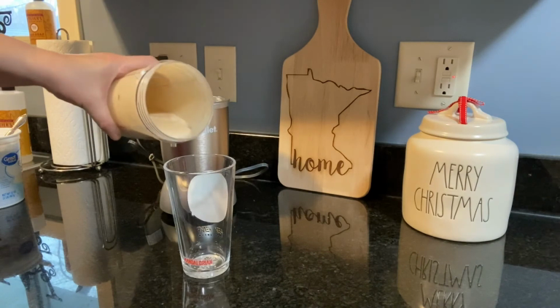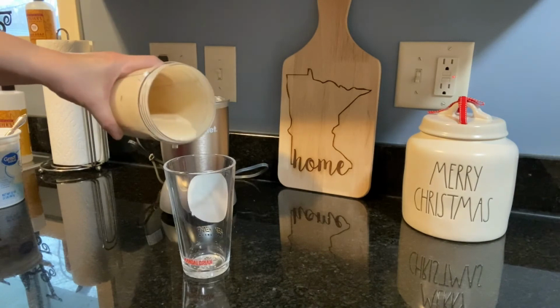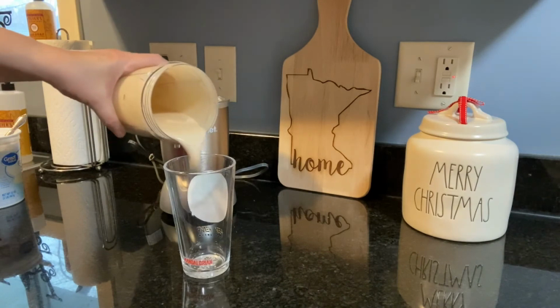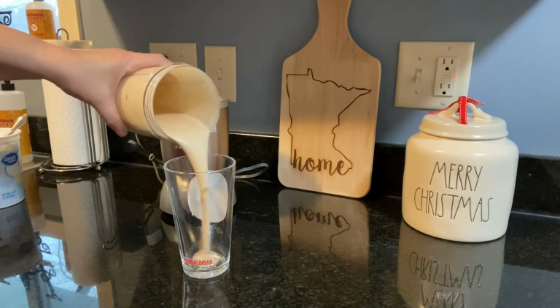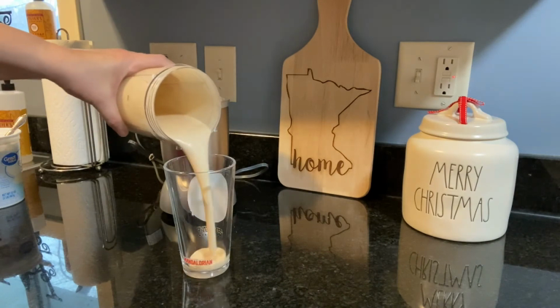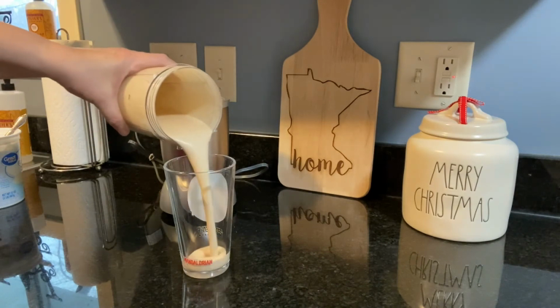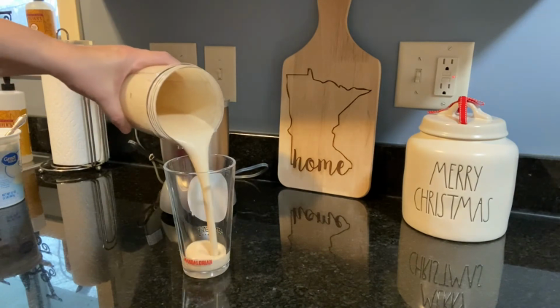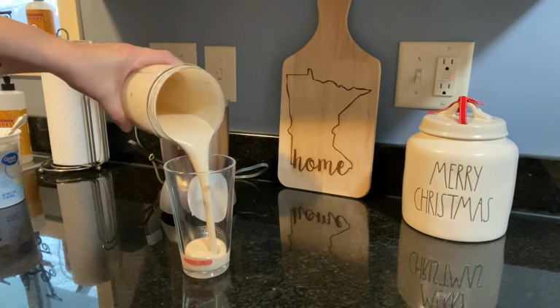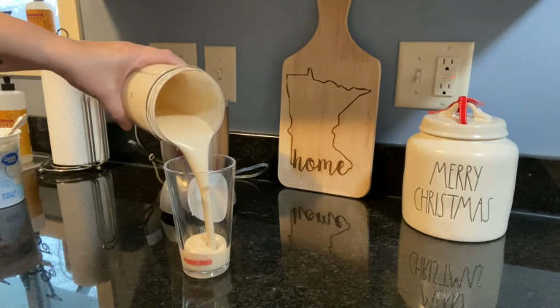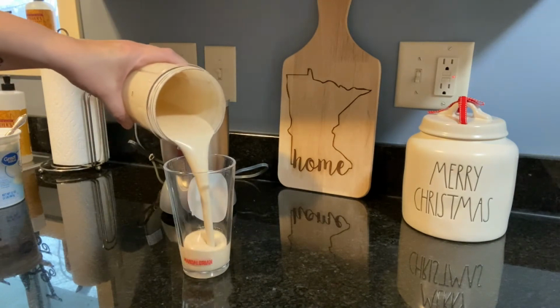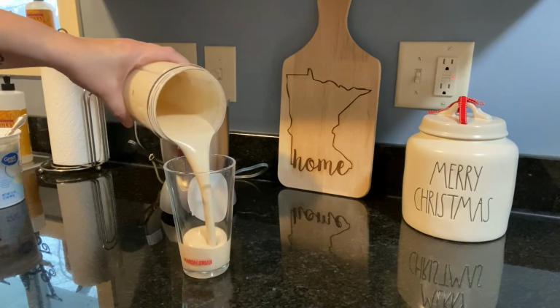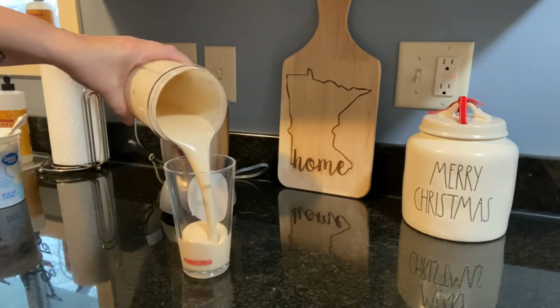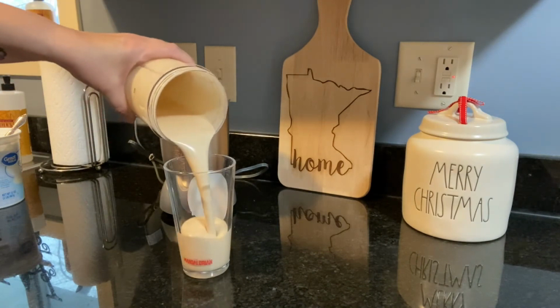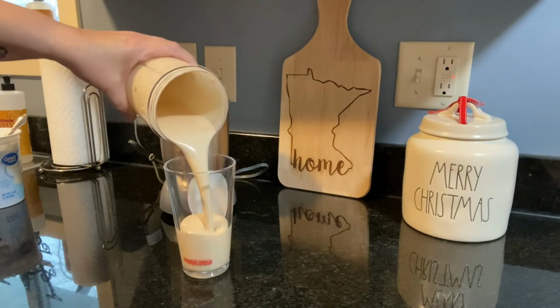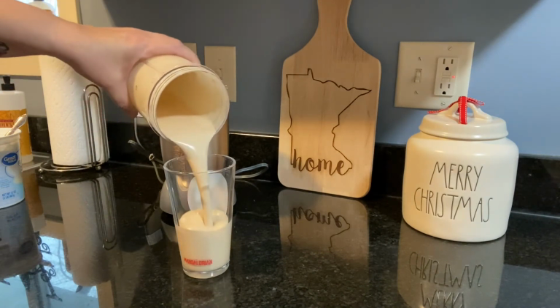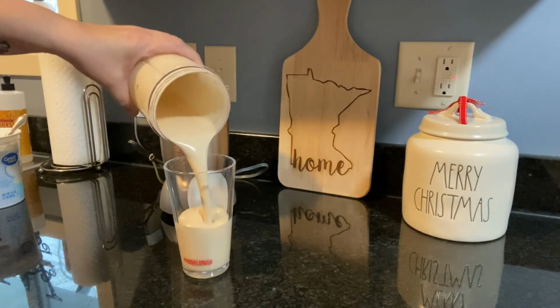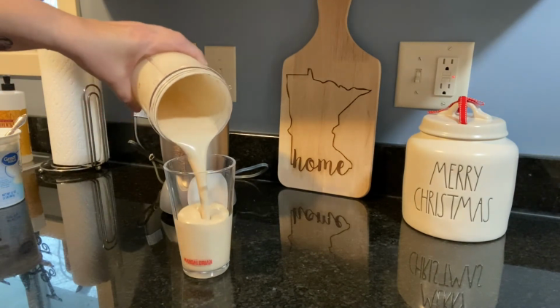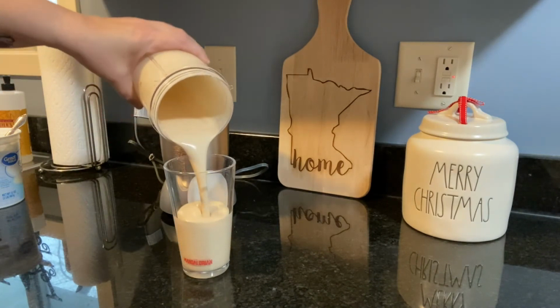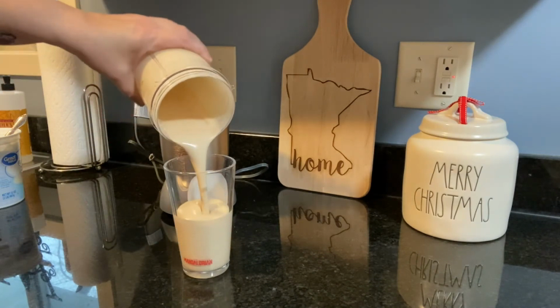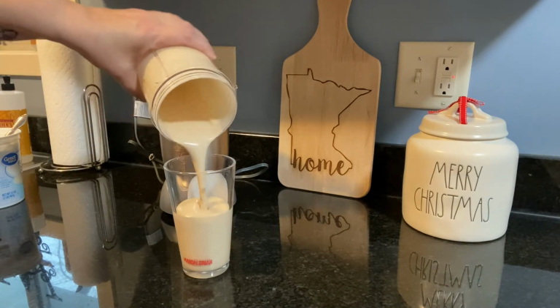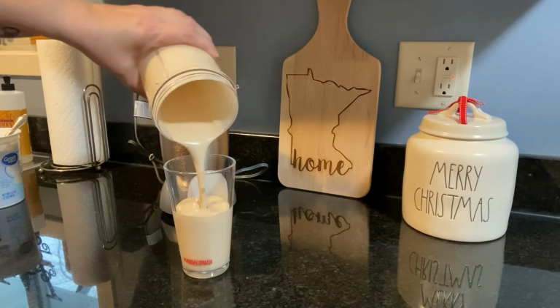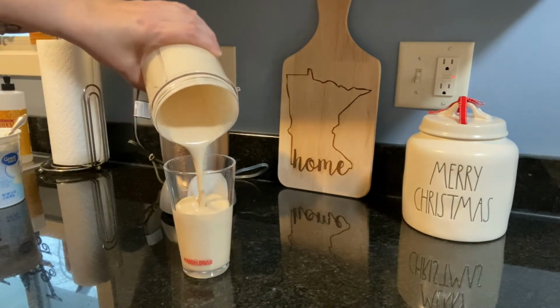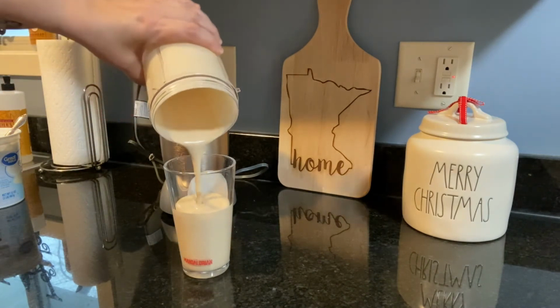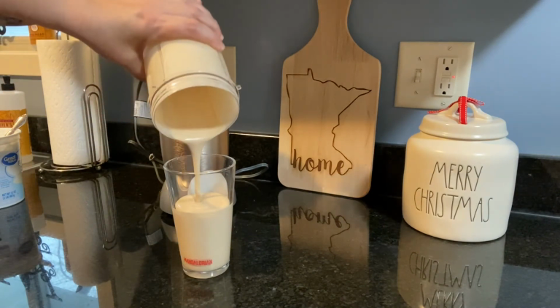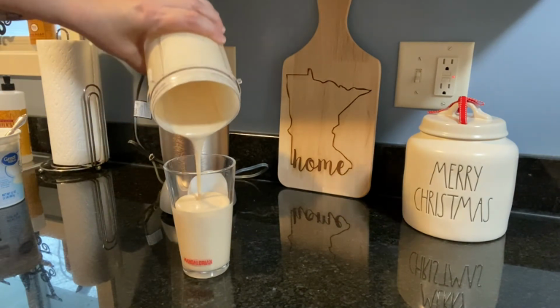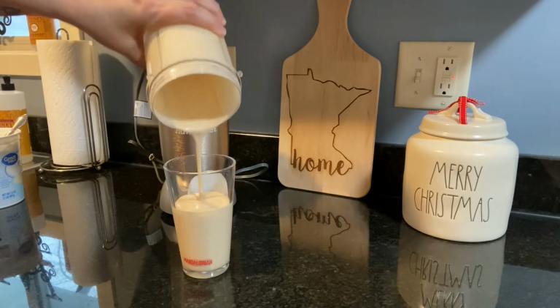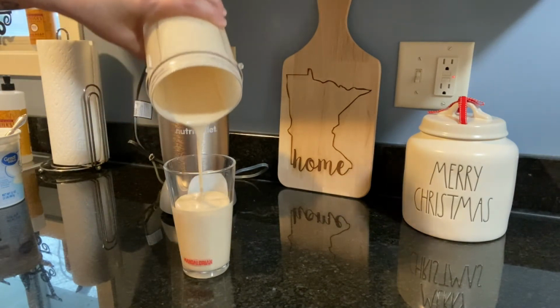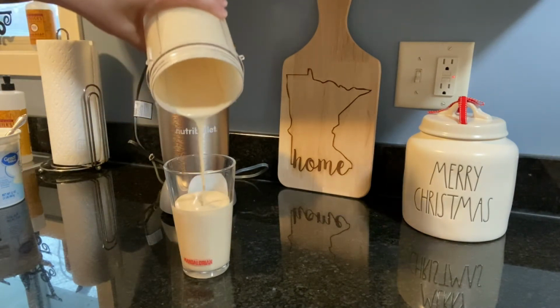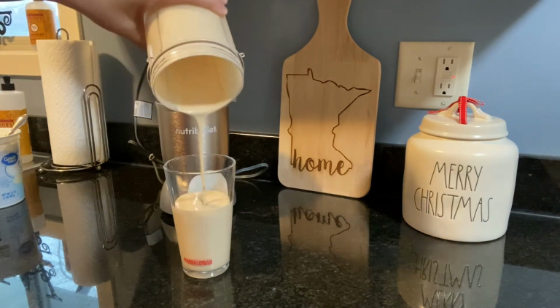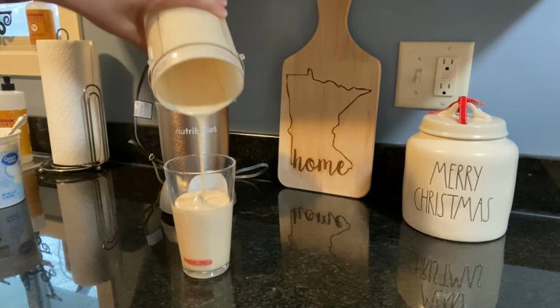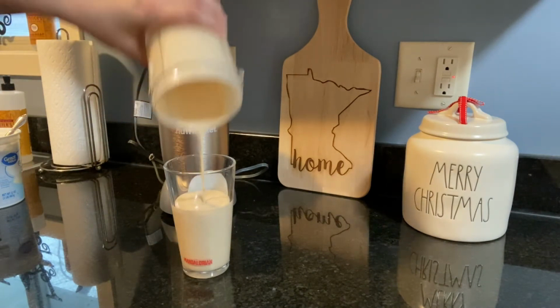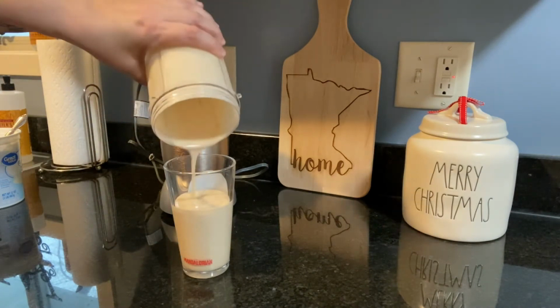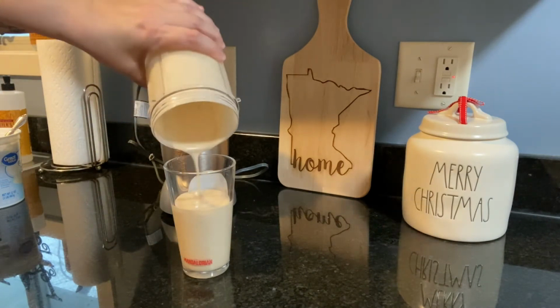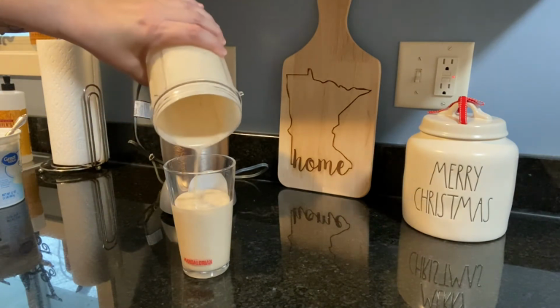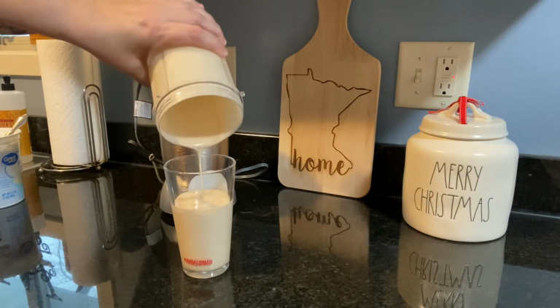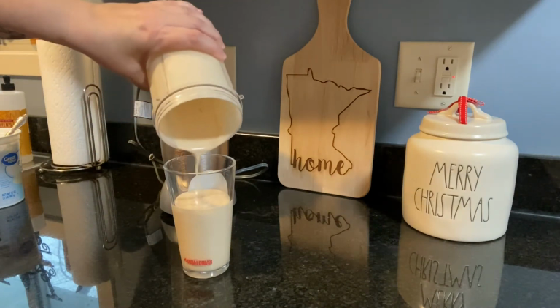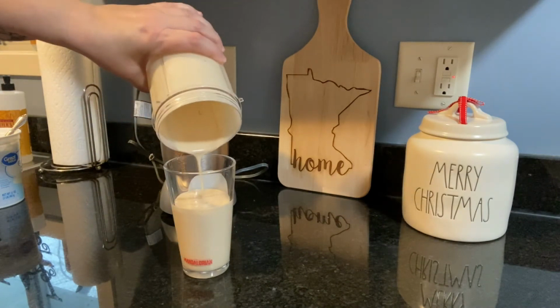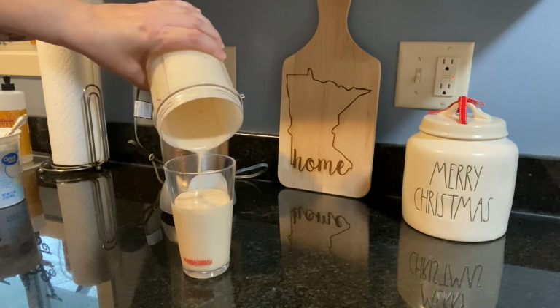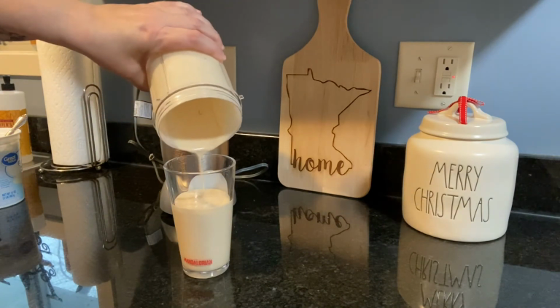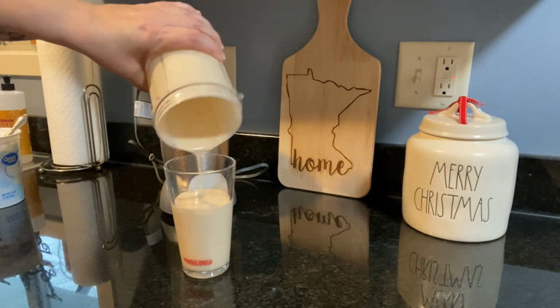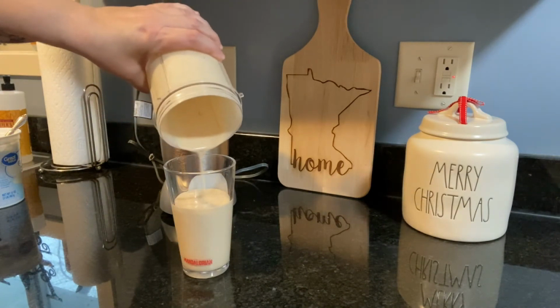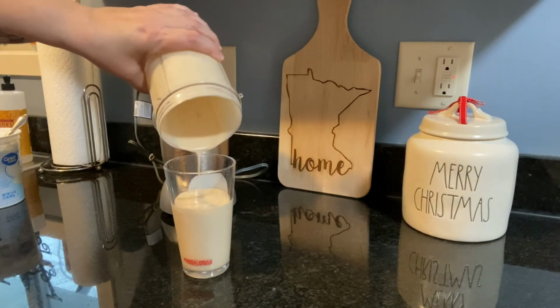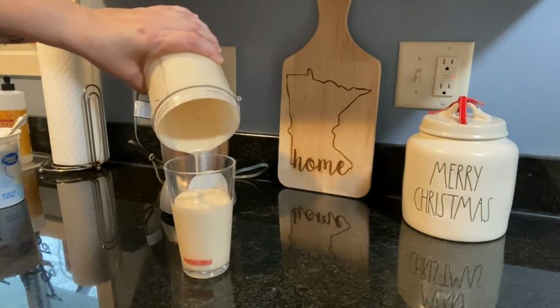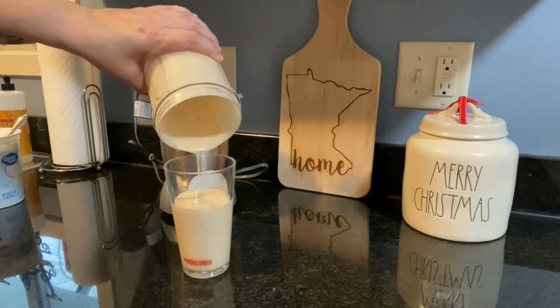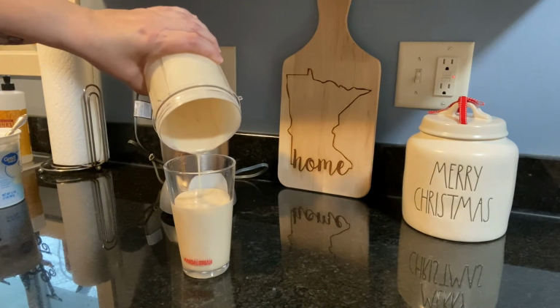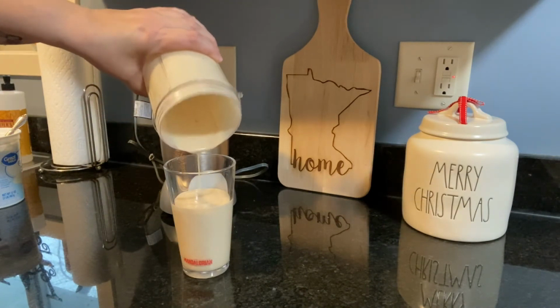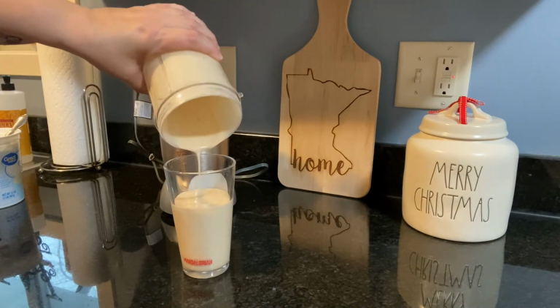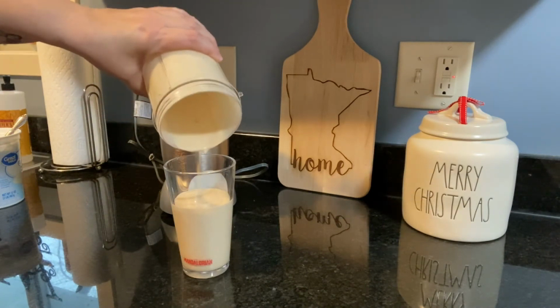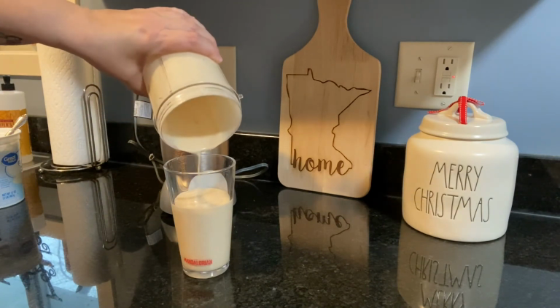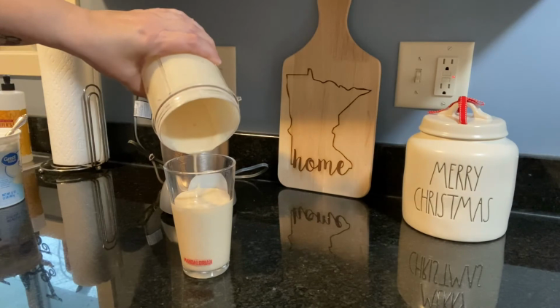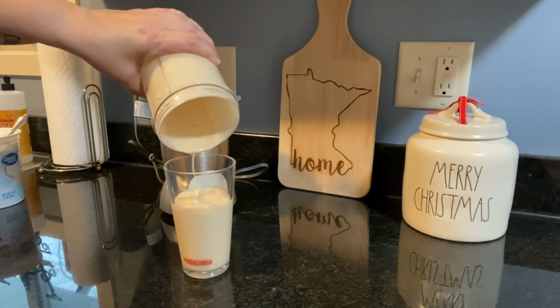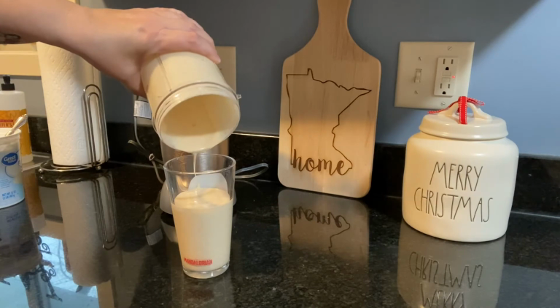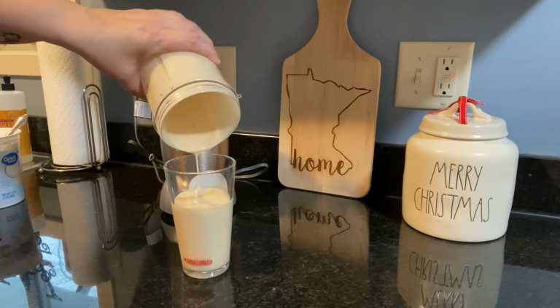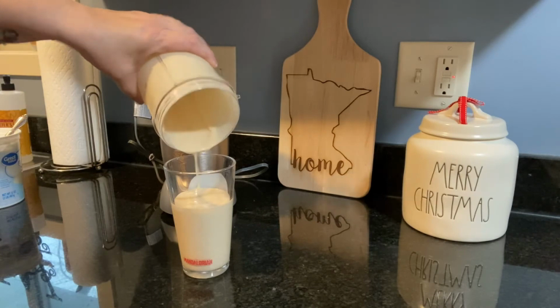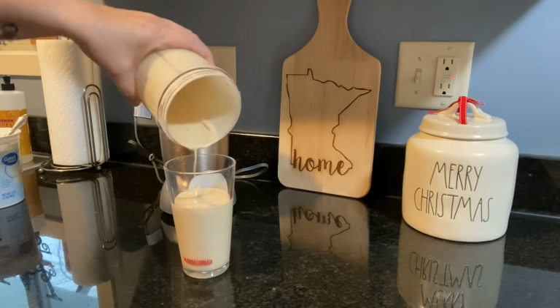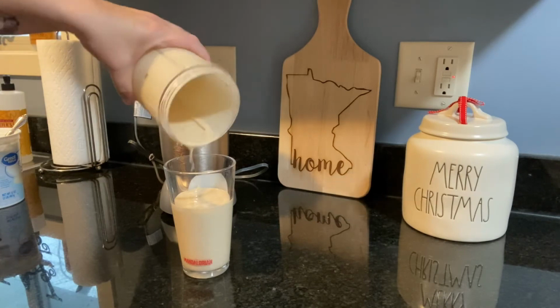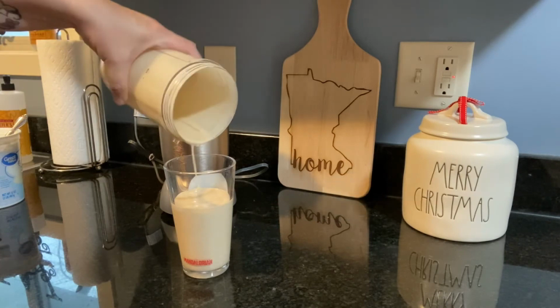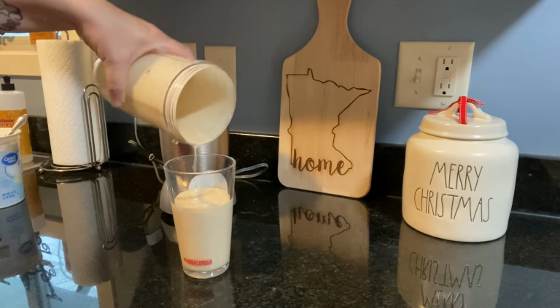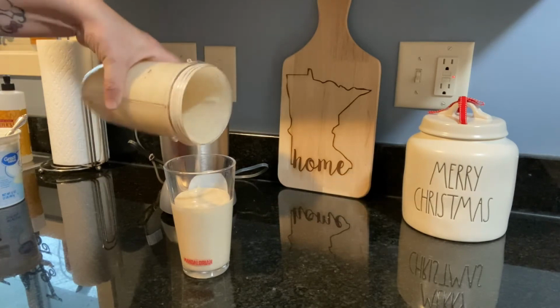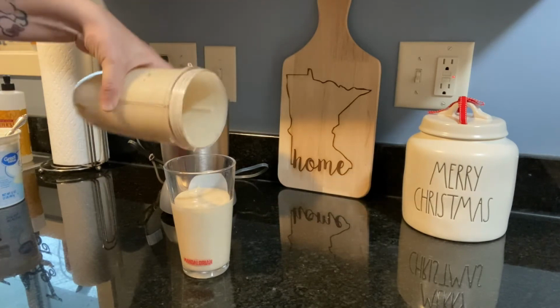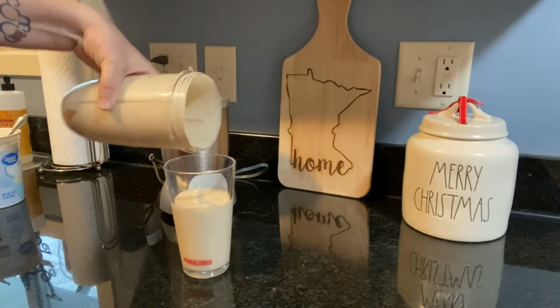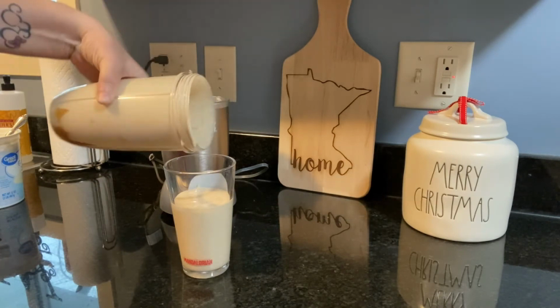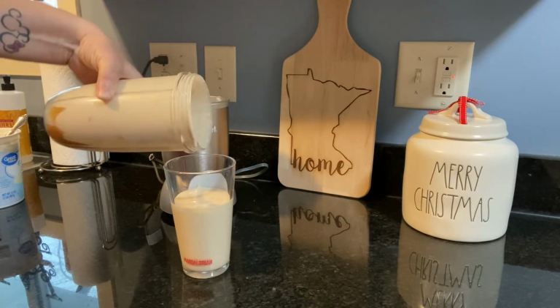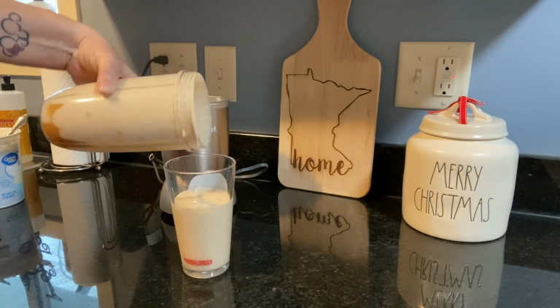Once again, just another half cup of water. Go ahead and get that all blended up and enjoy. This one tastes almost exactly like a peanut butter and banana sandwich. This one is one of my husband's favorites.